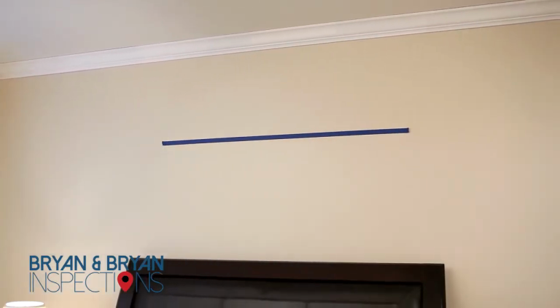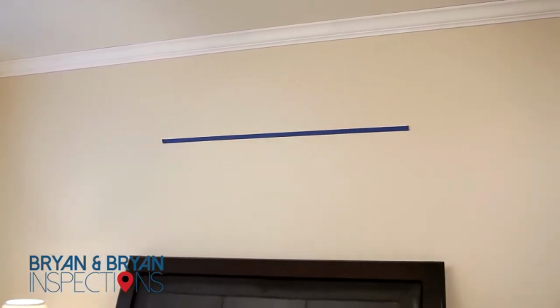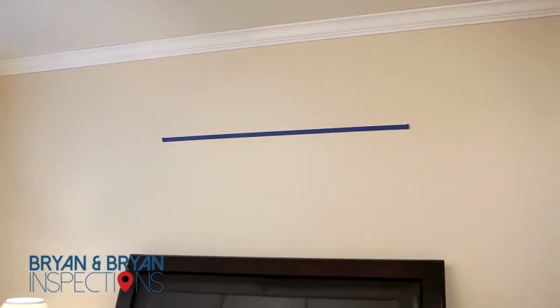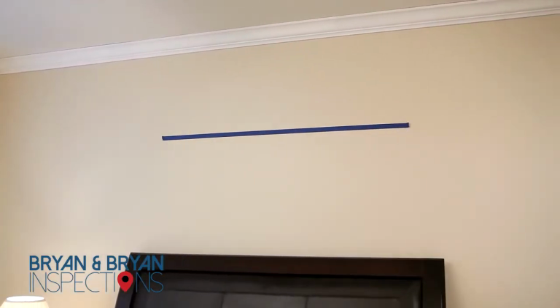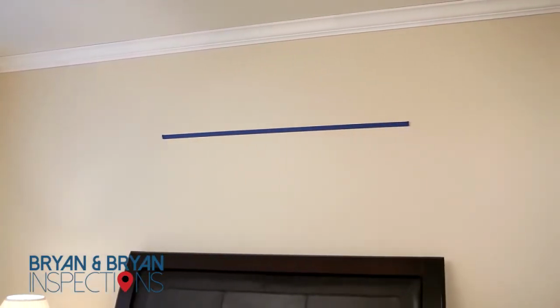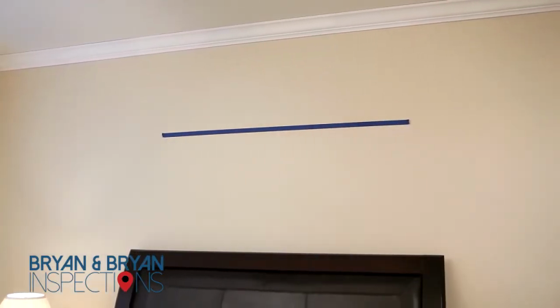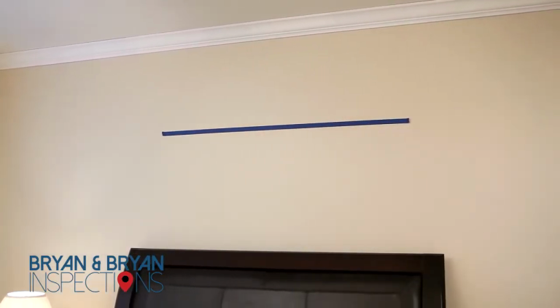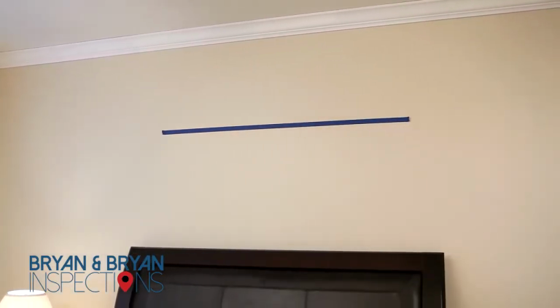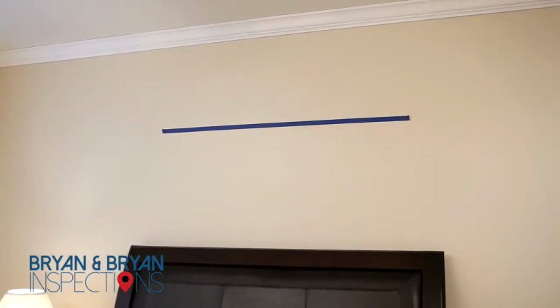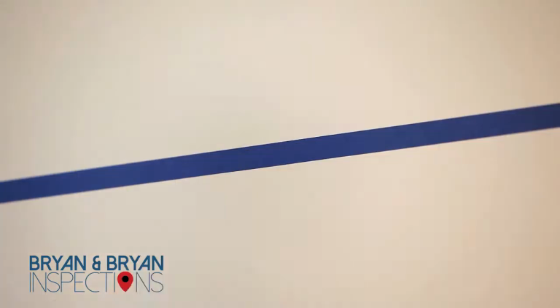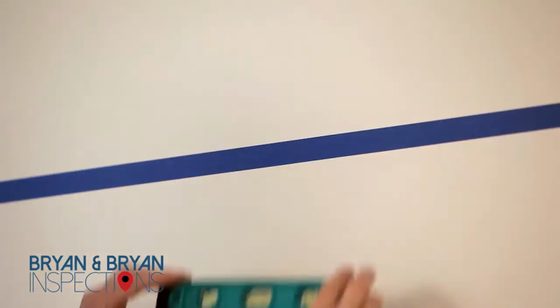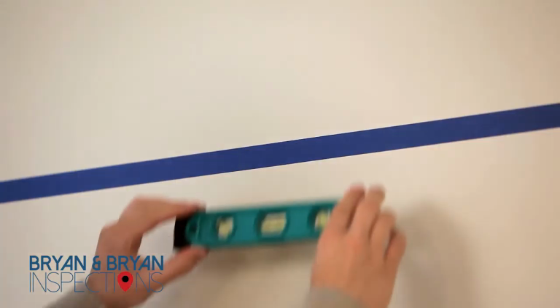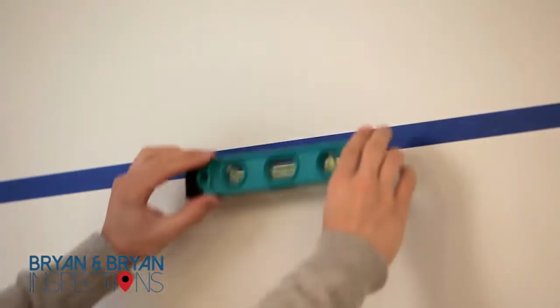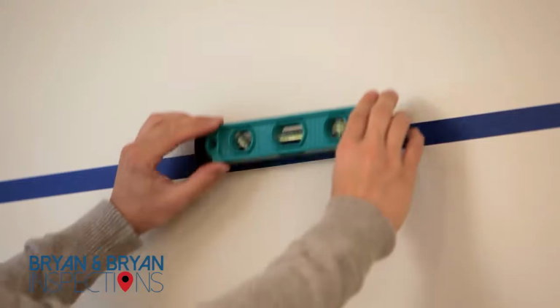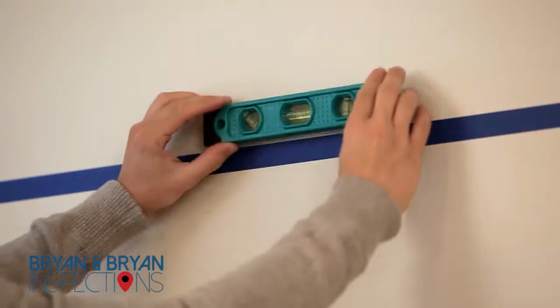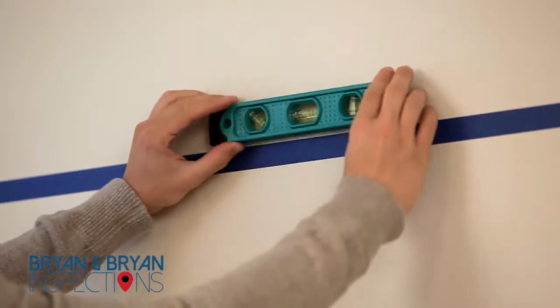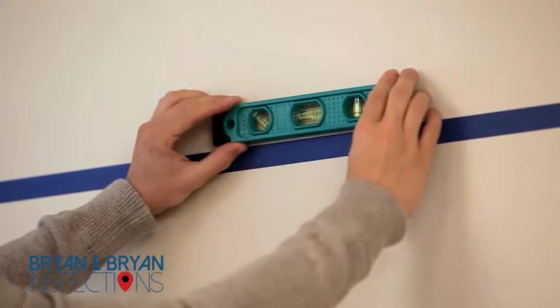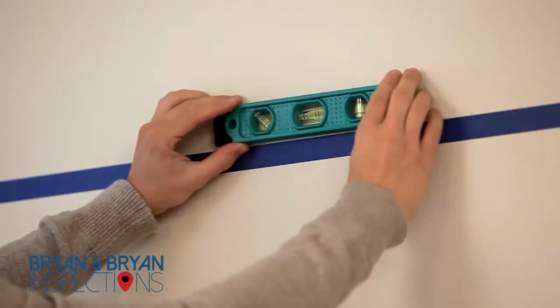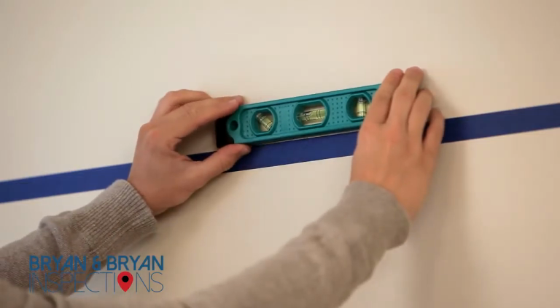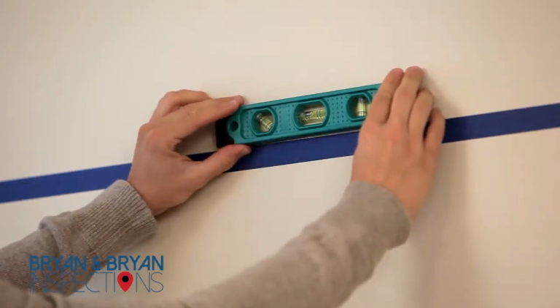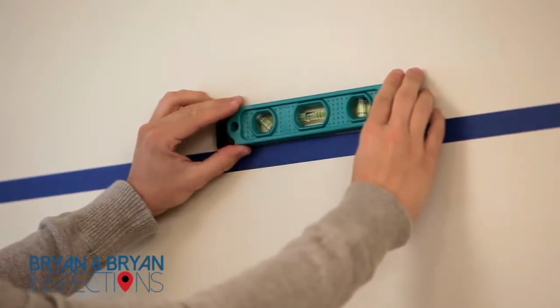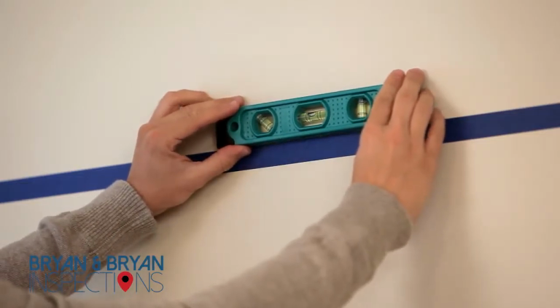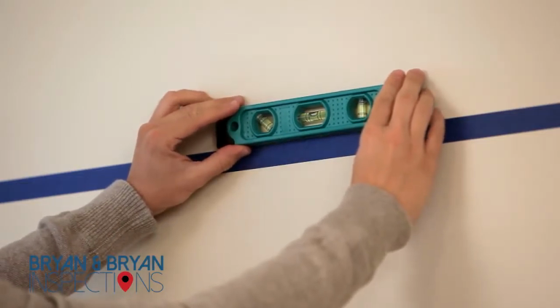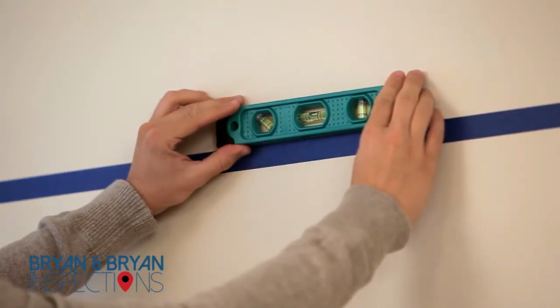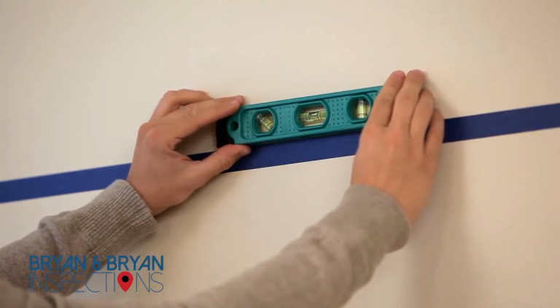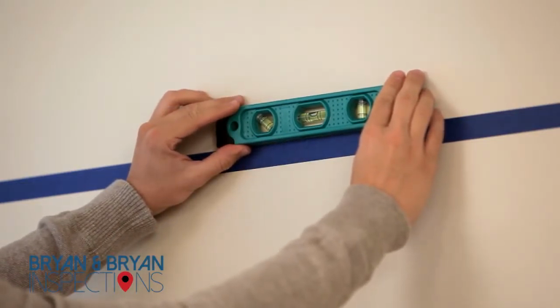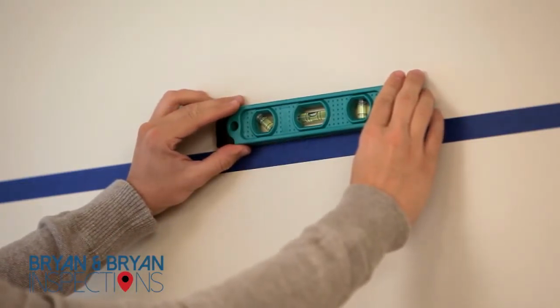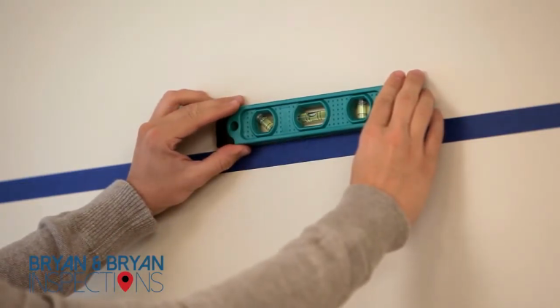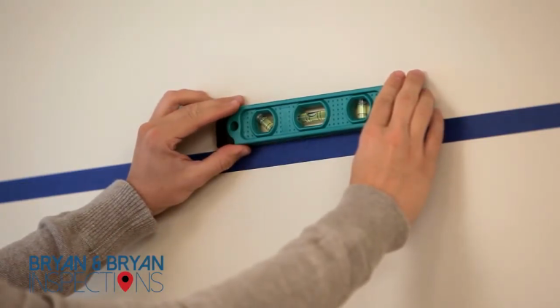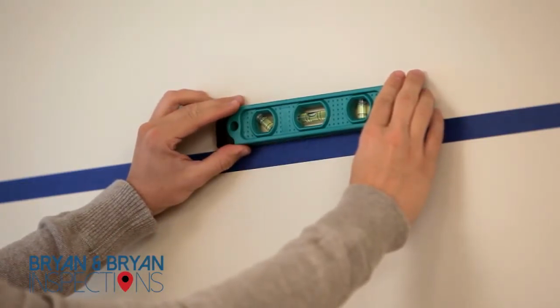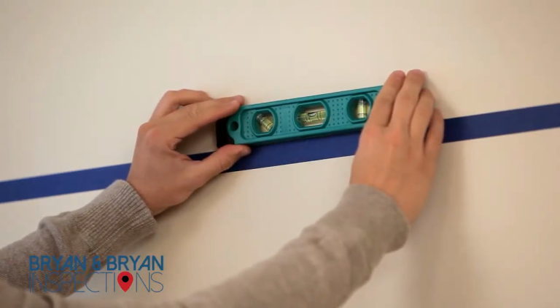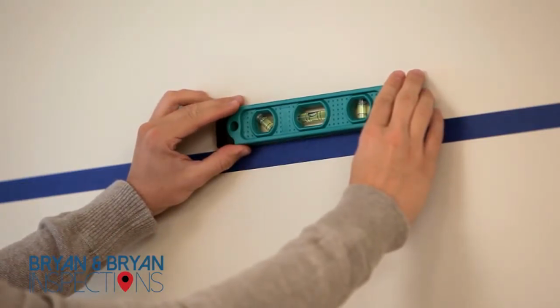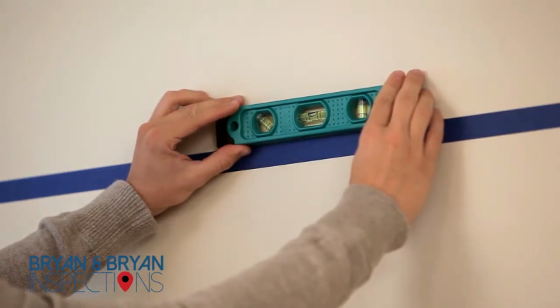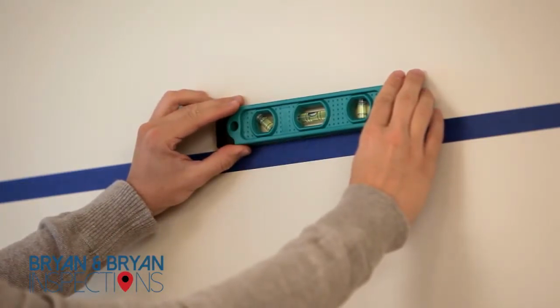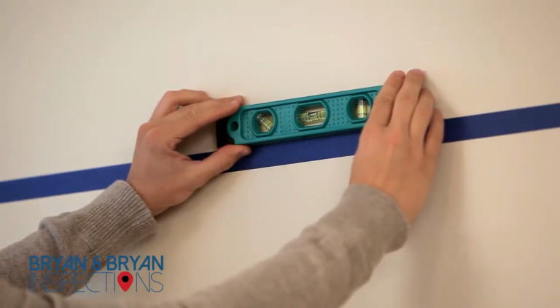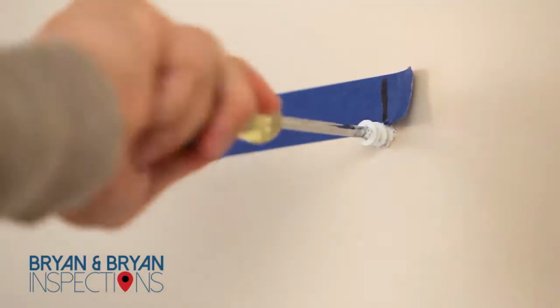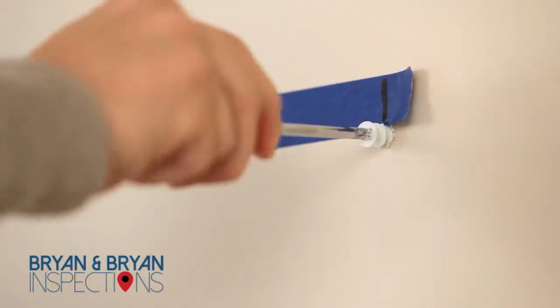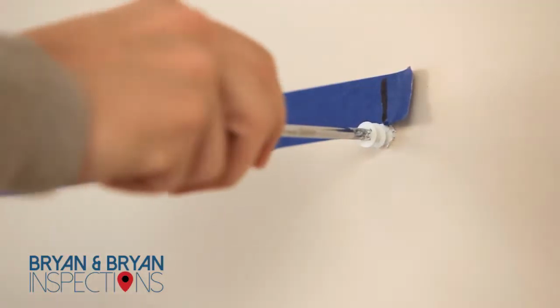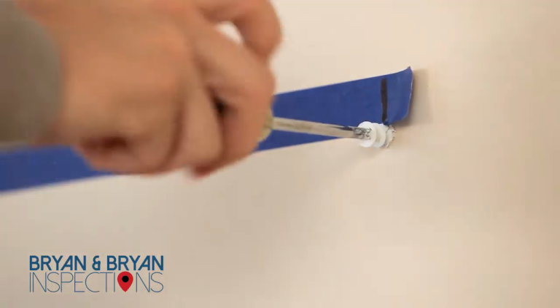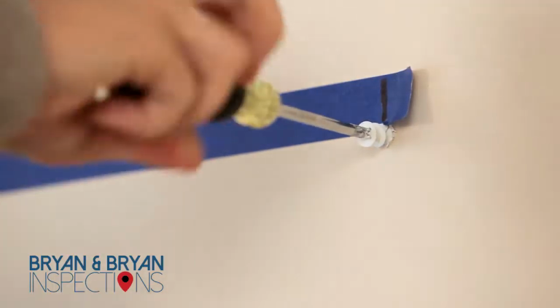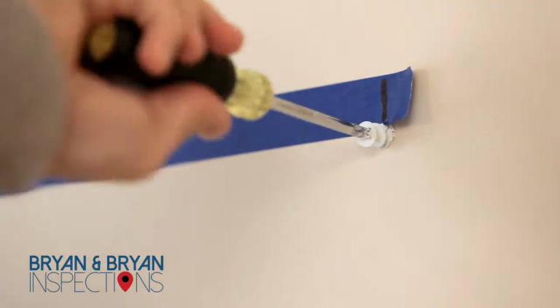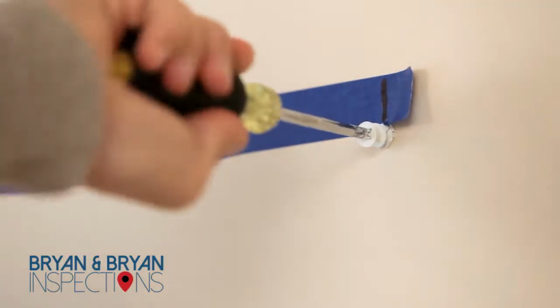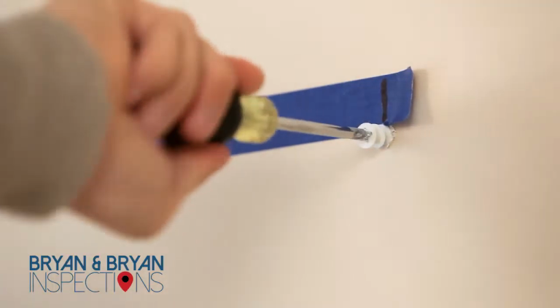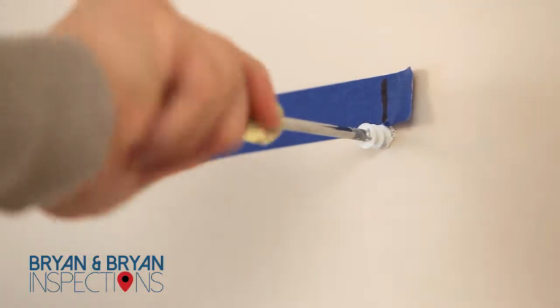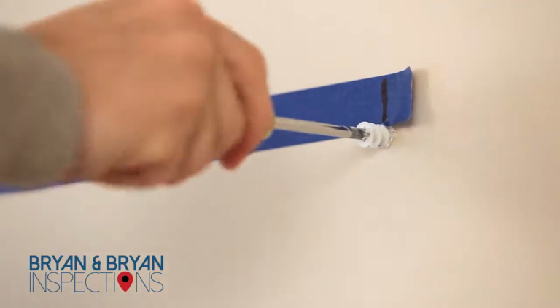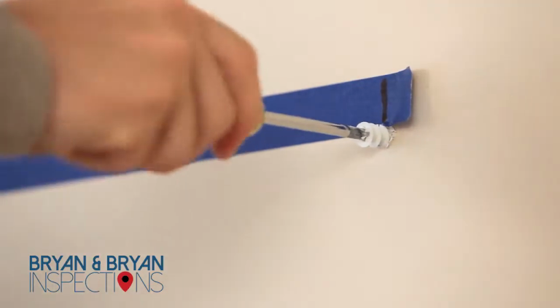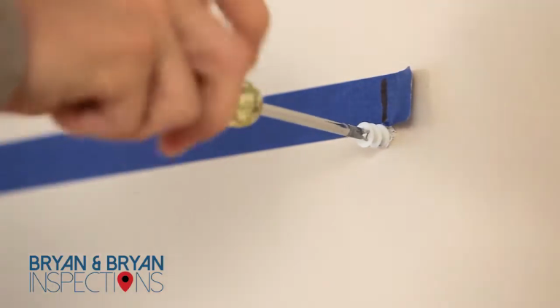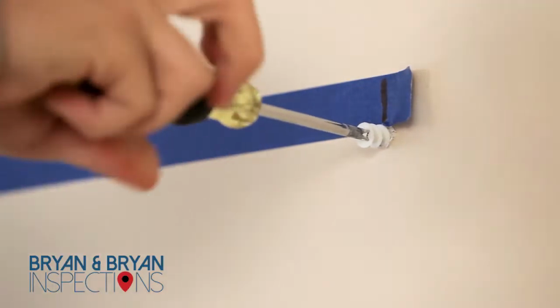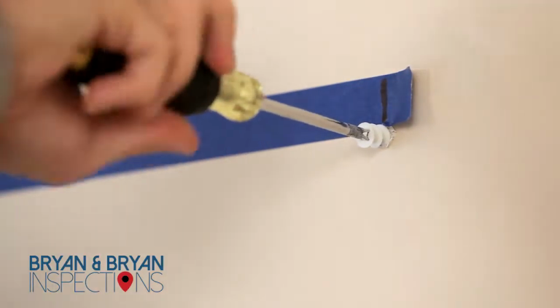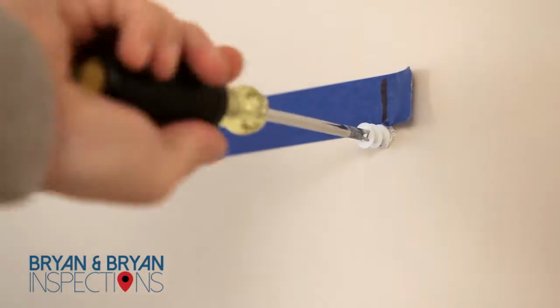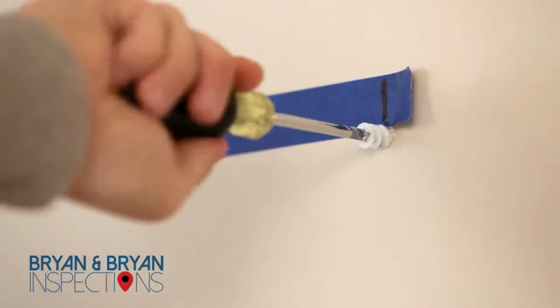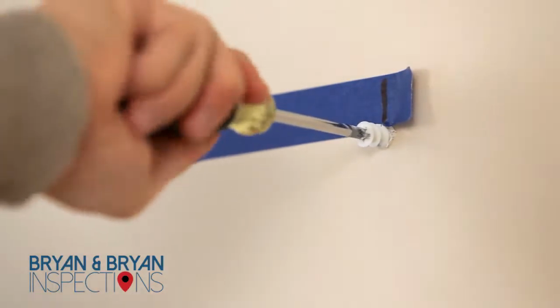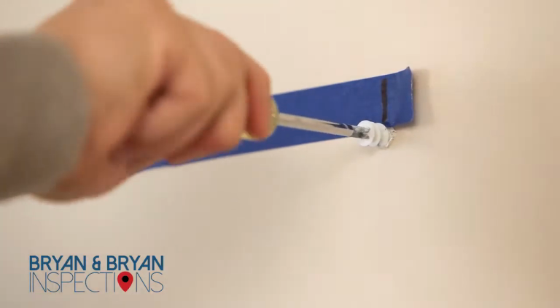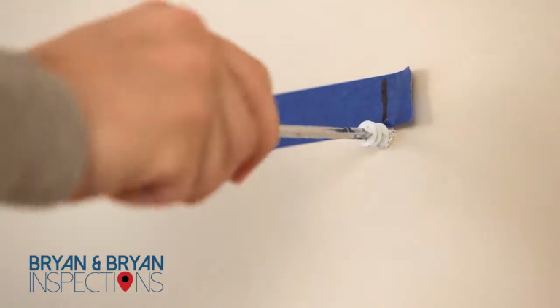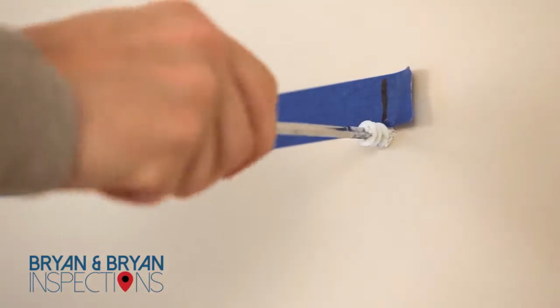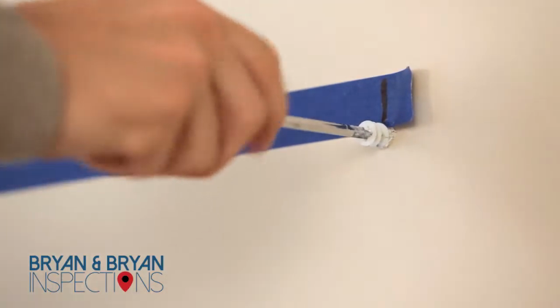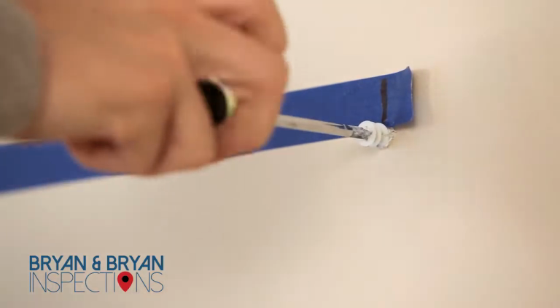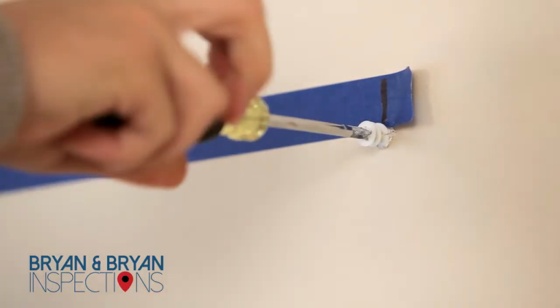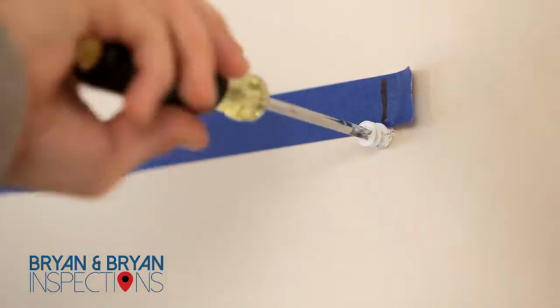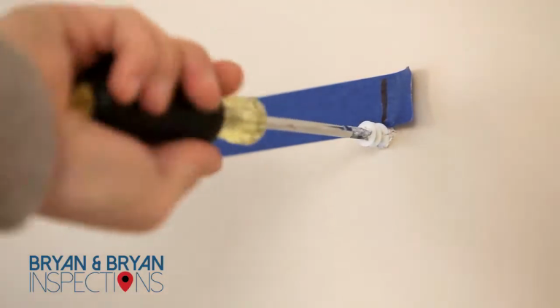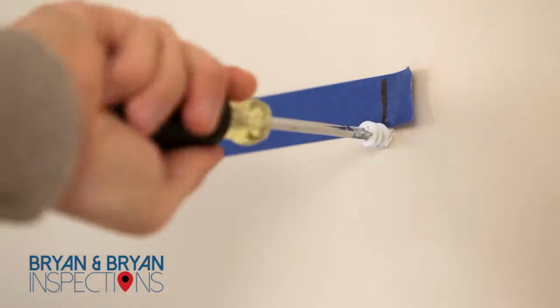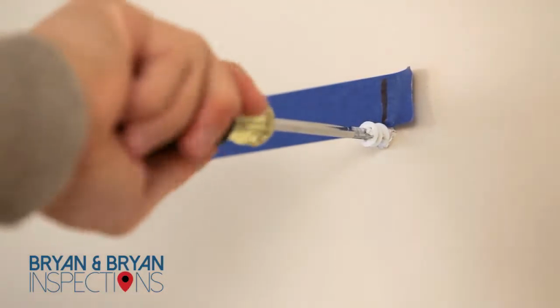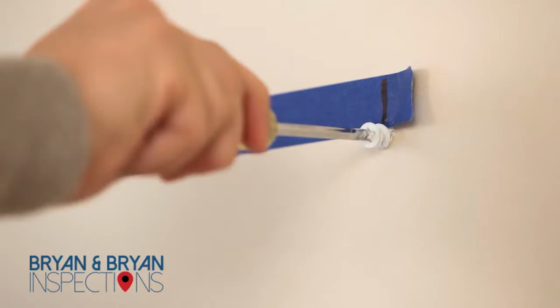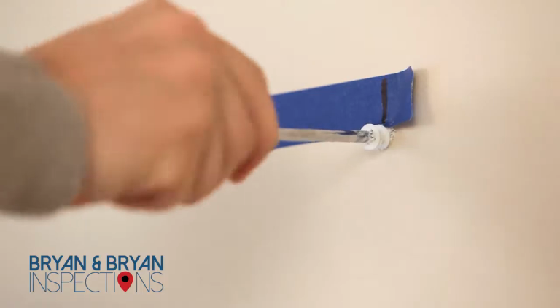Use this tape to connect your two marks on the wall. Once the tape is on the wall, make sure to check that it is level.